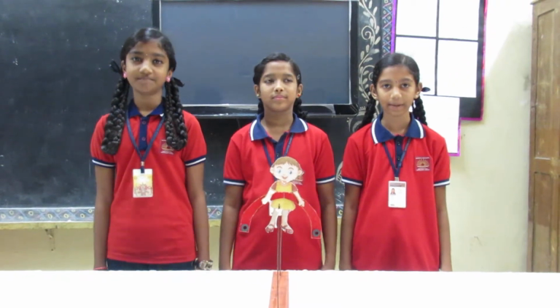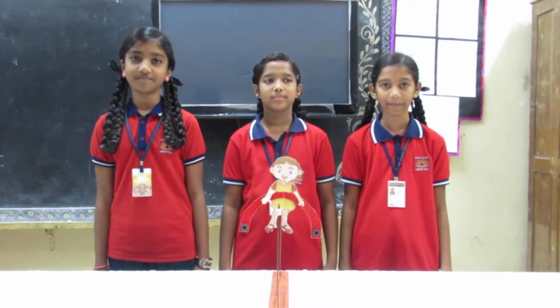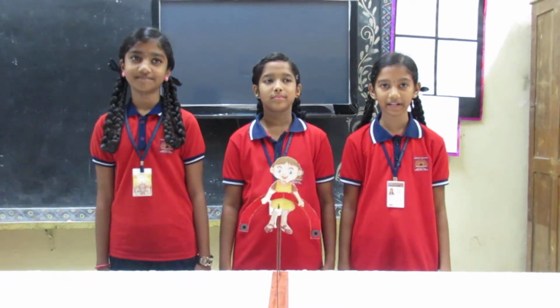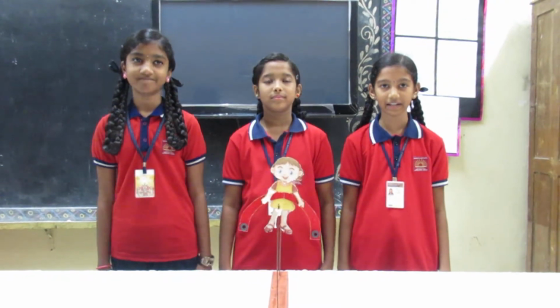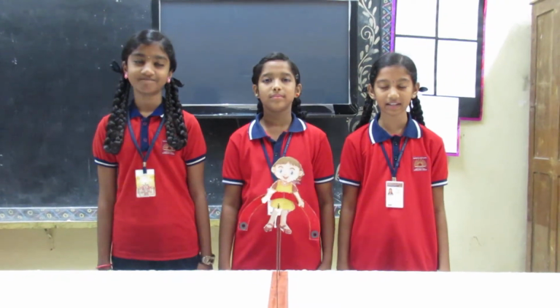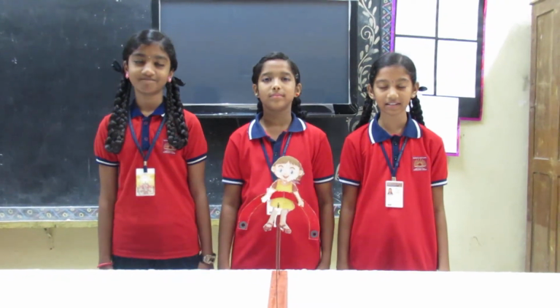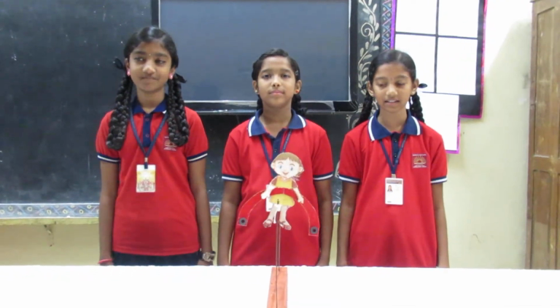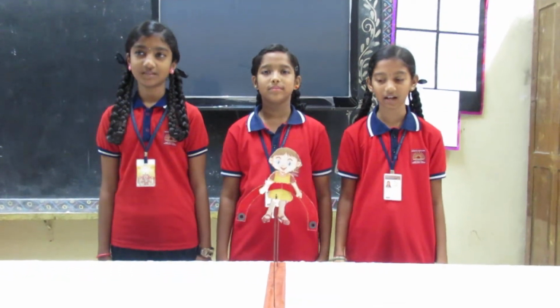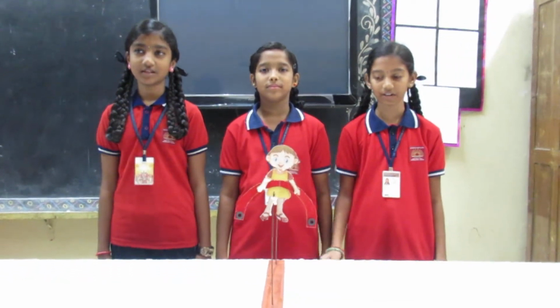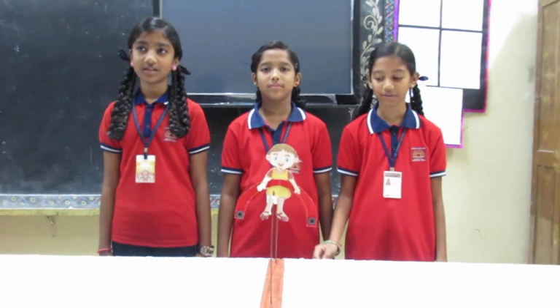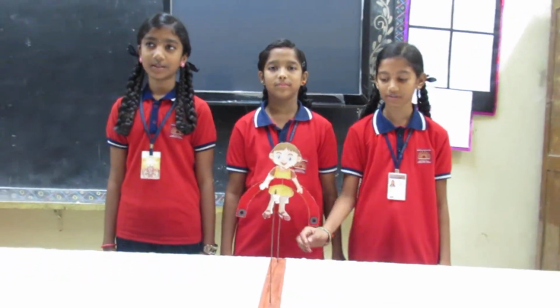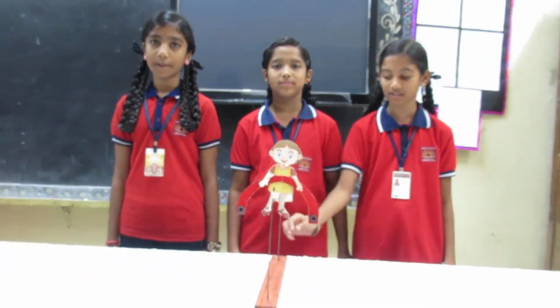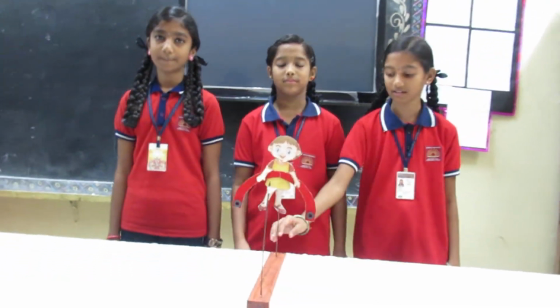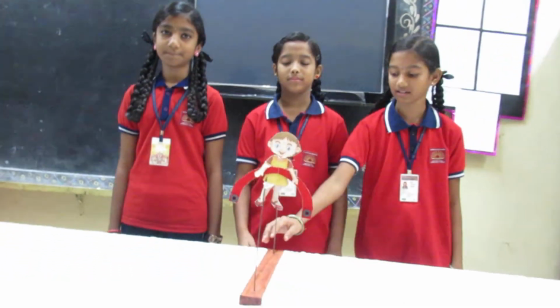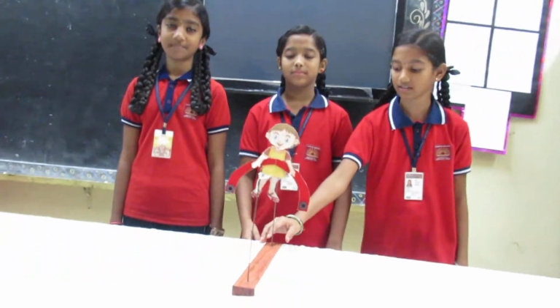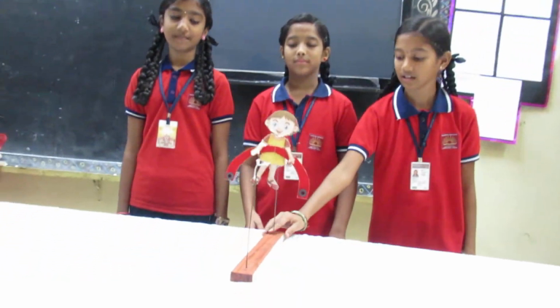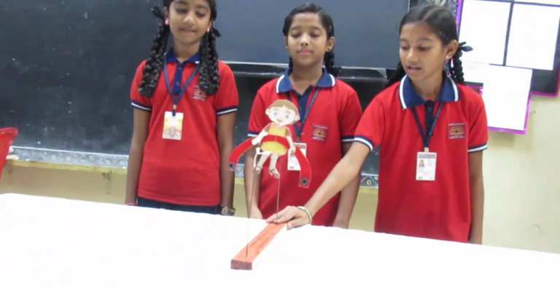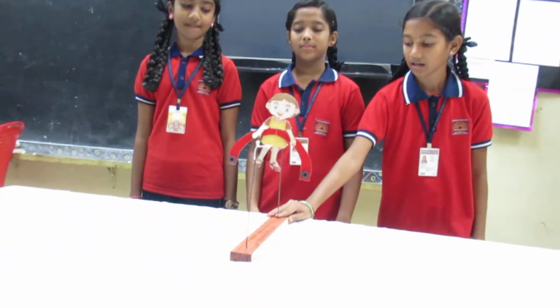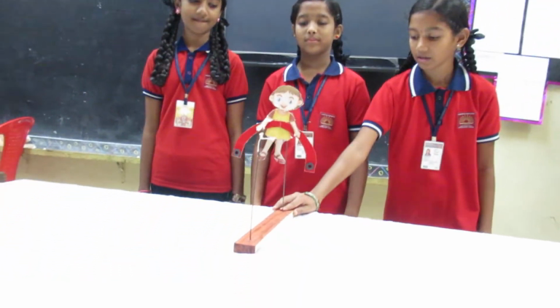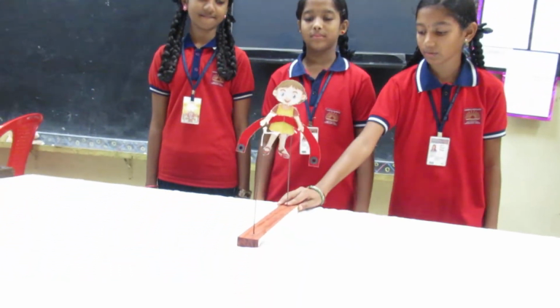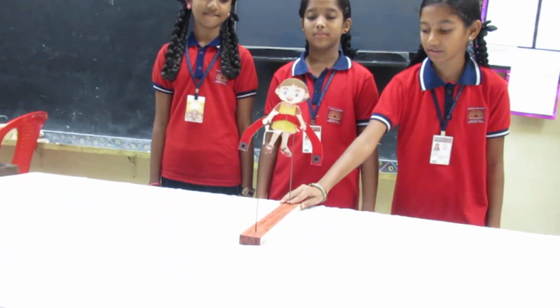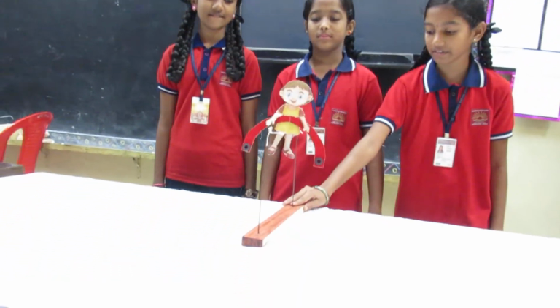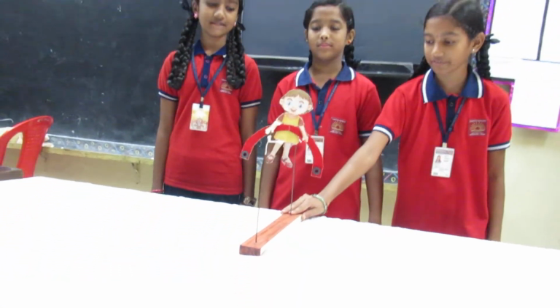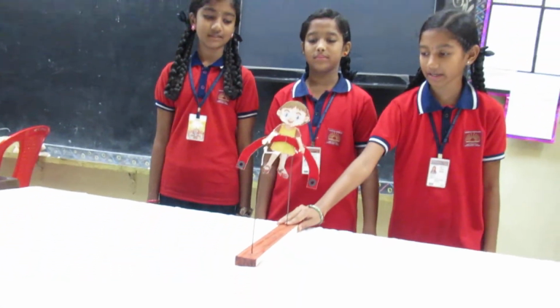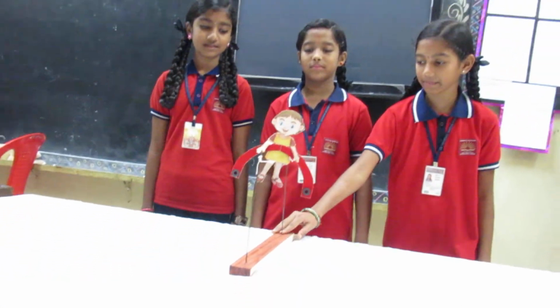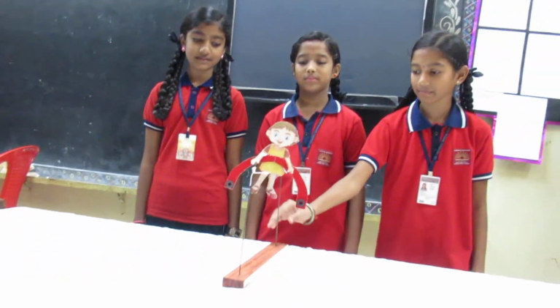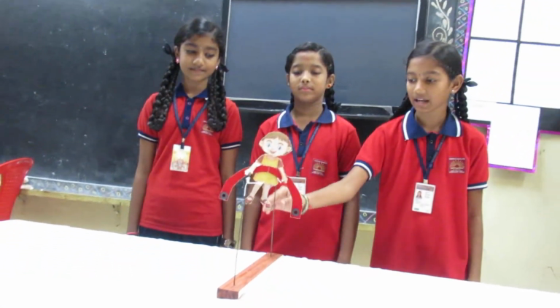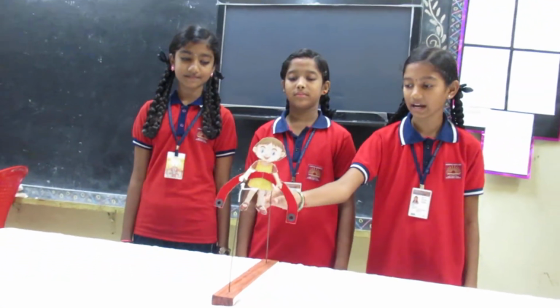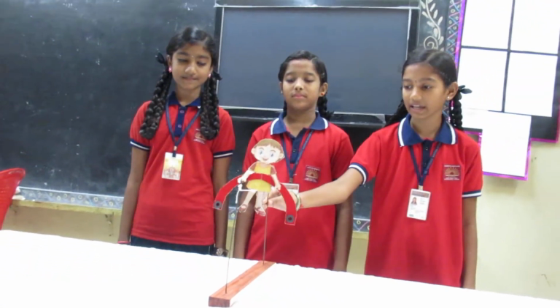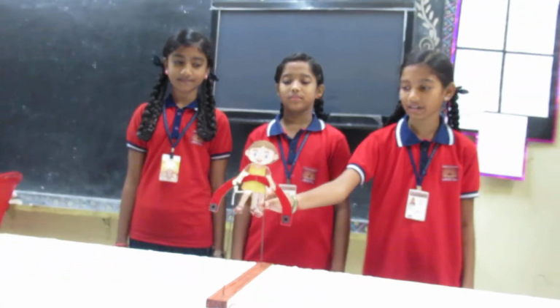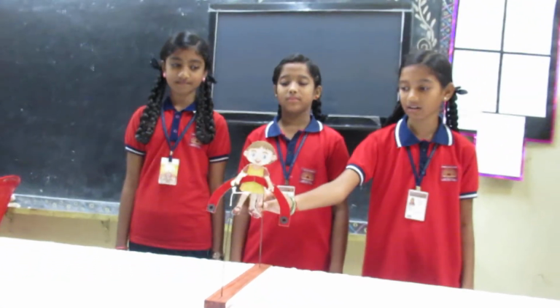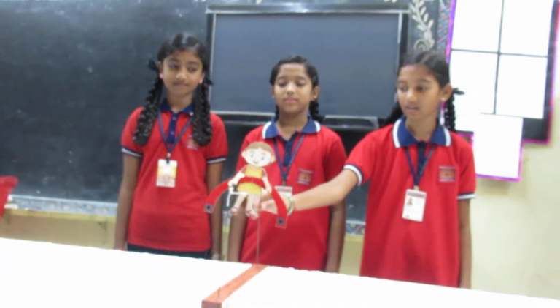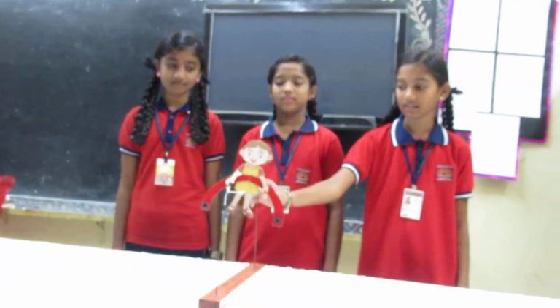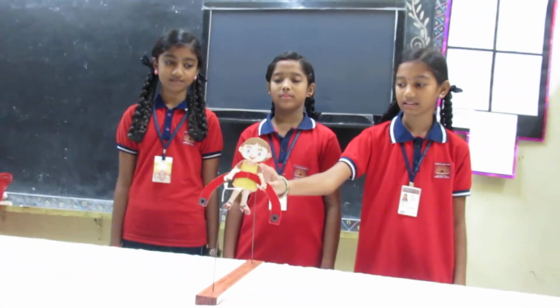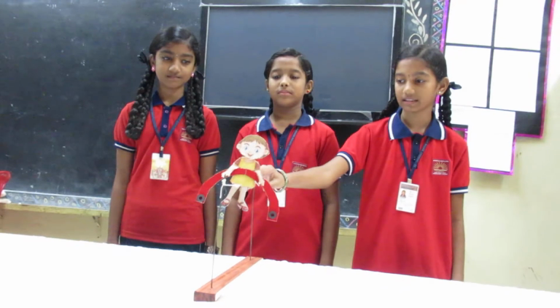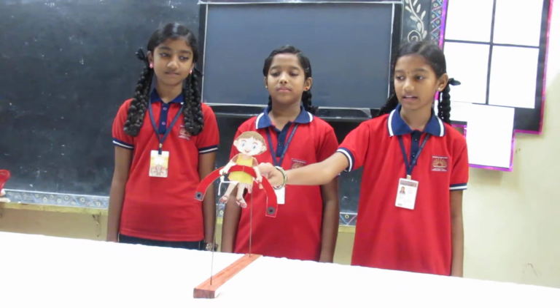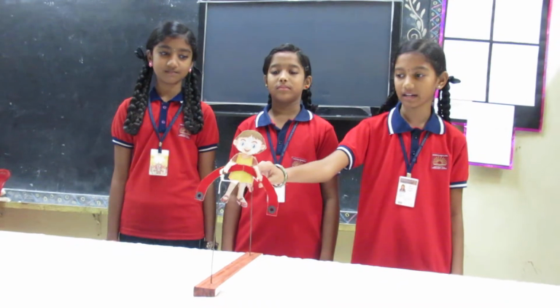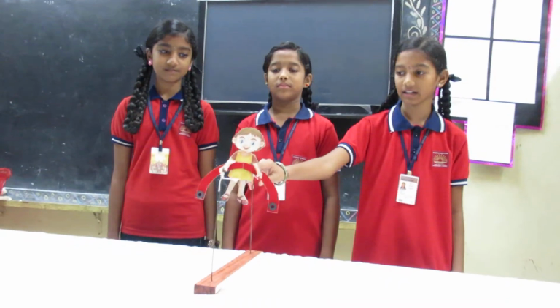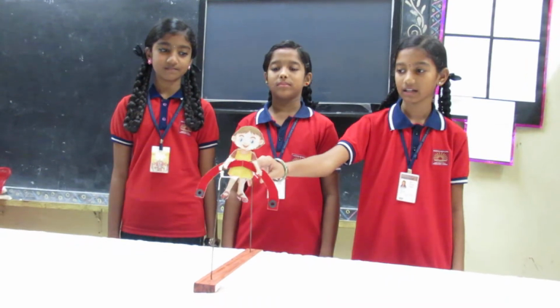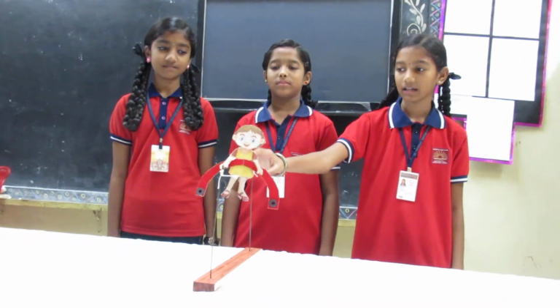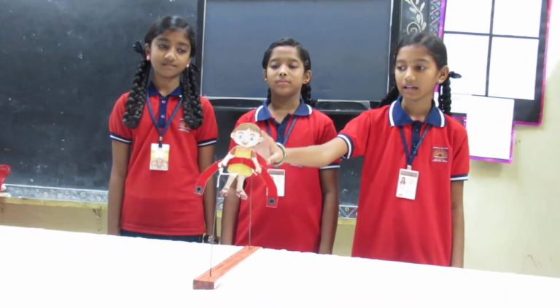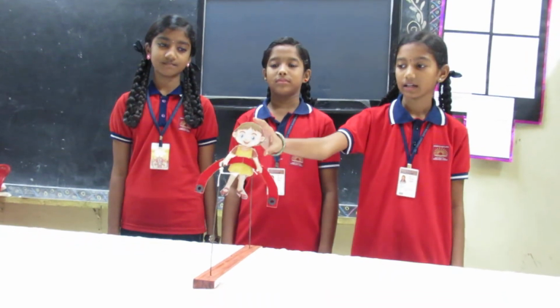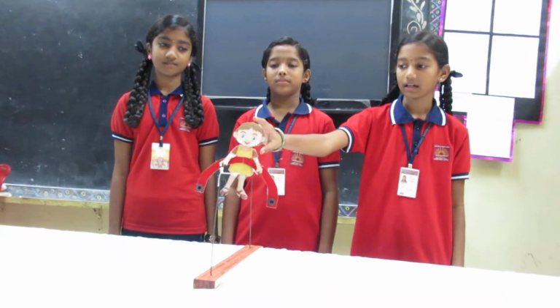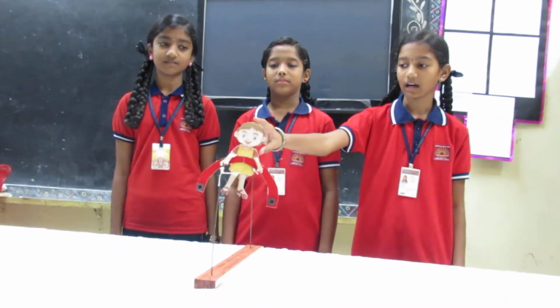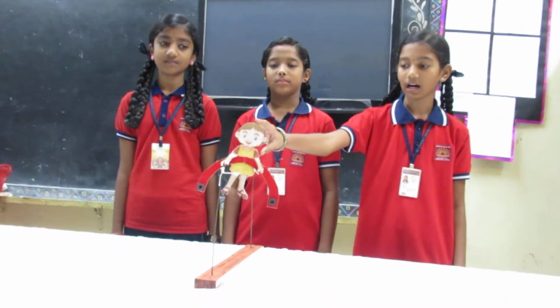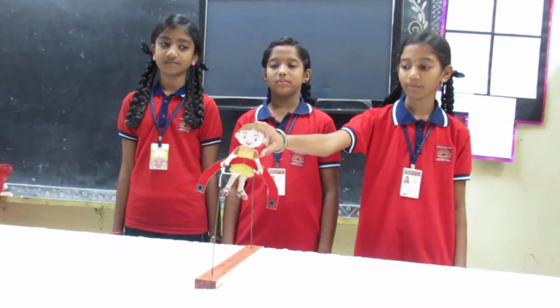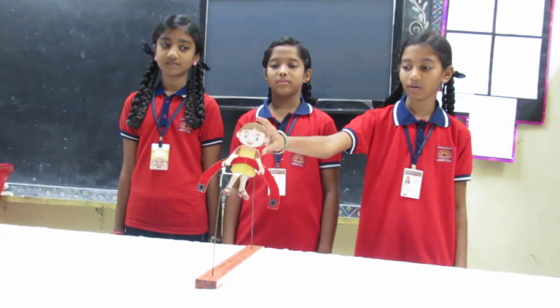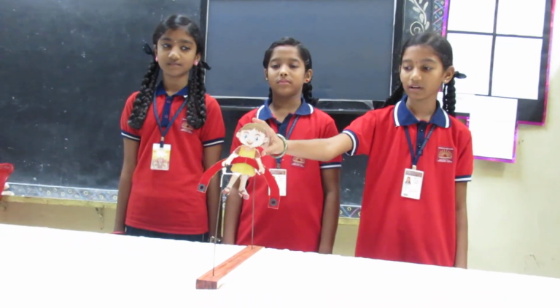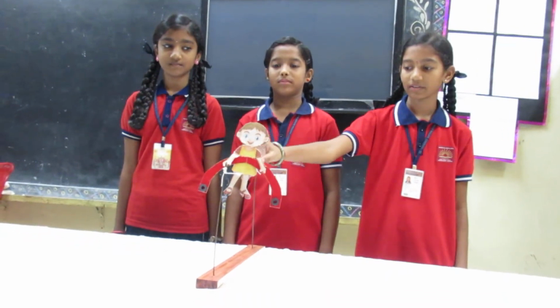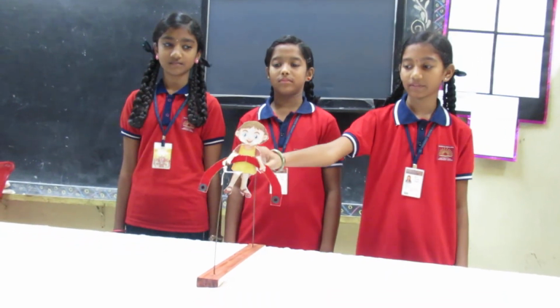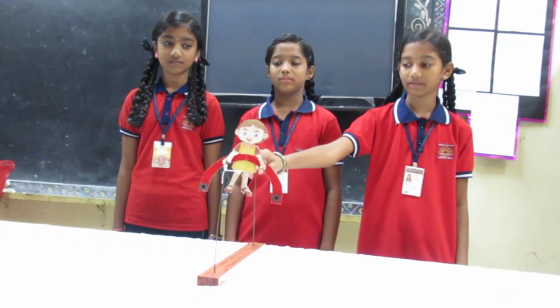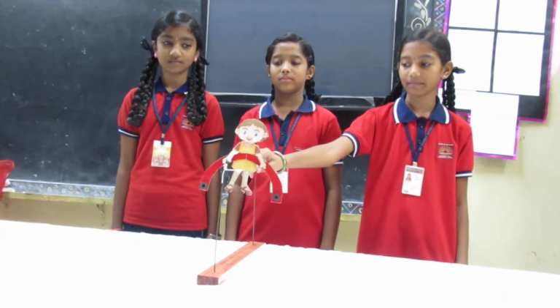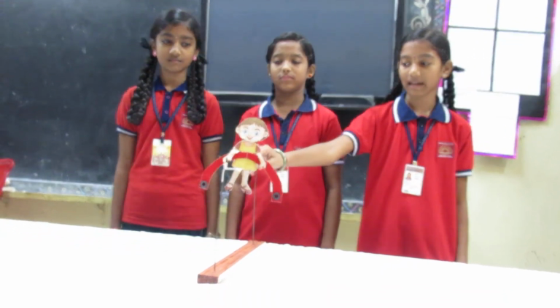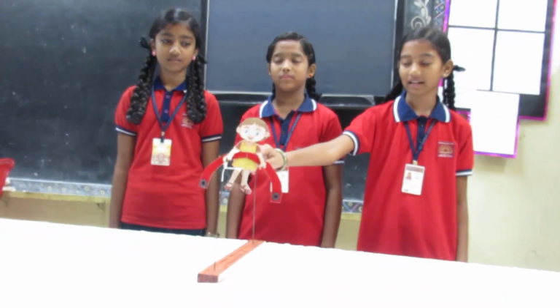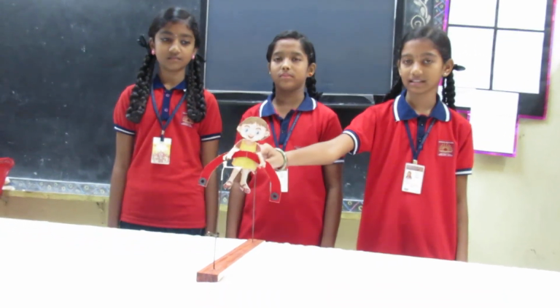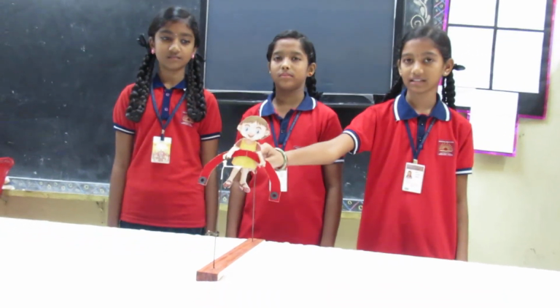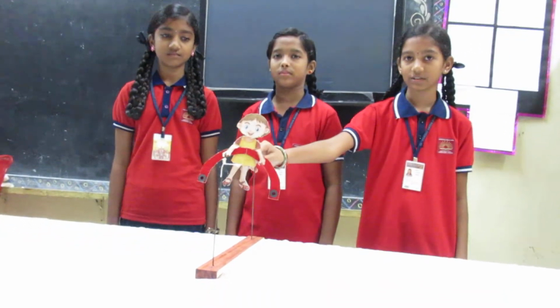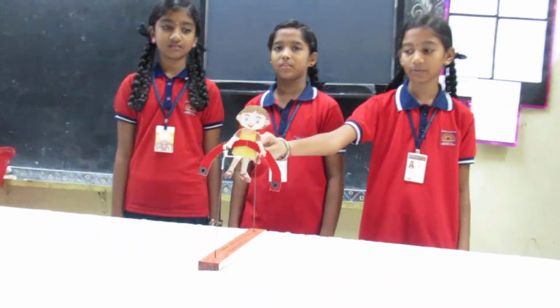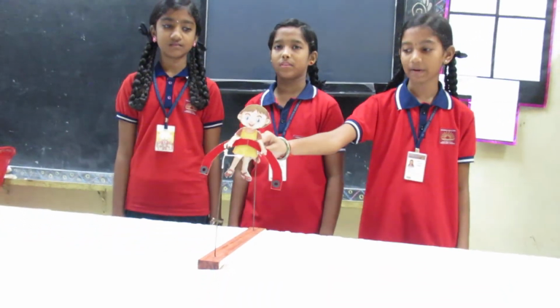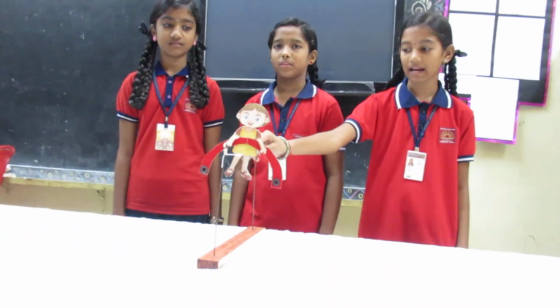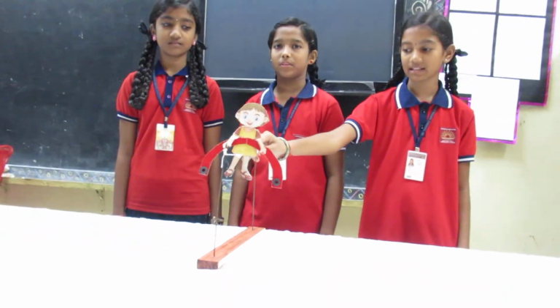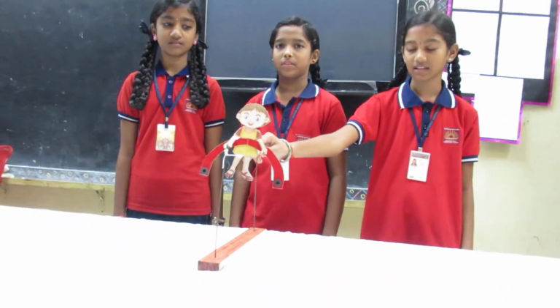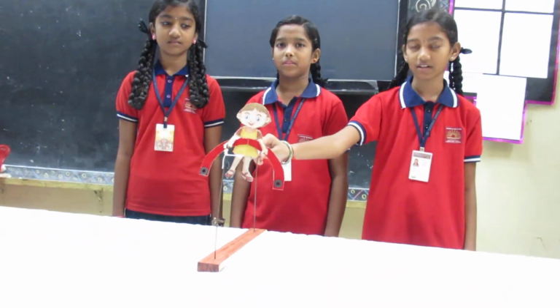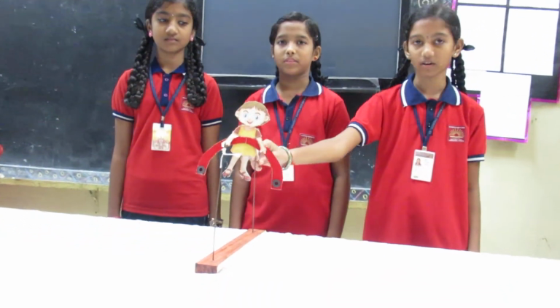The materials used are: wooden thread, iron rod, thread, and cardboard with magnets to balance the doll.